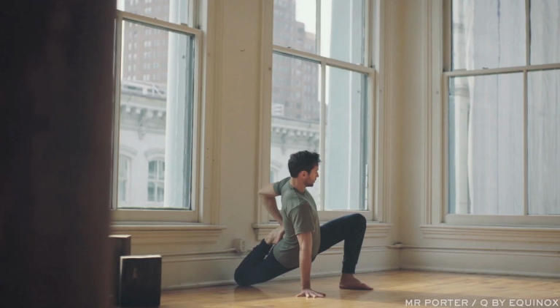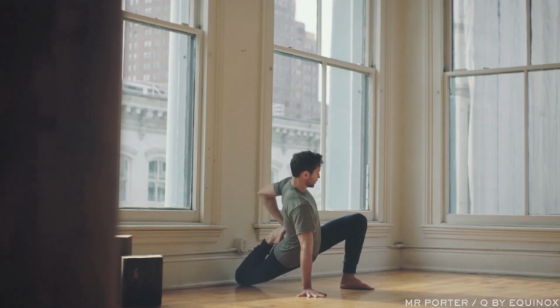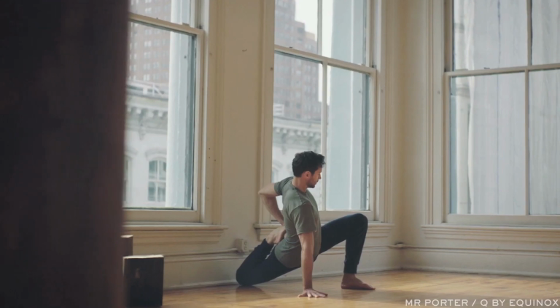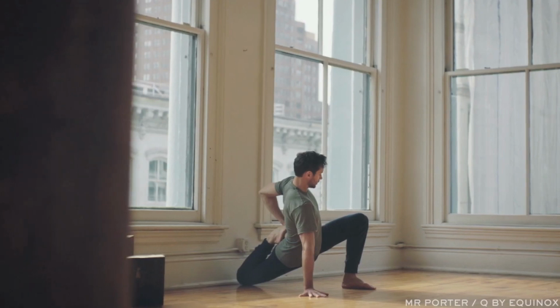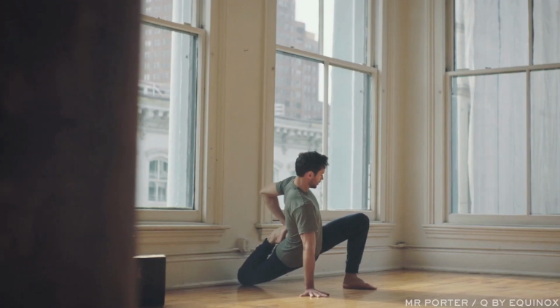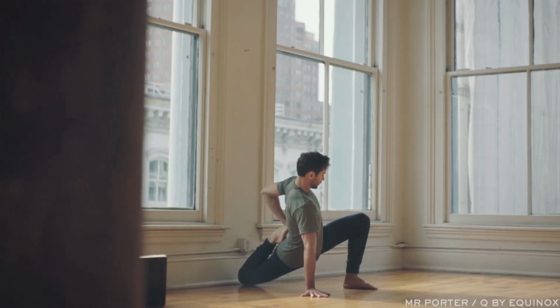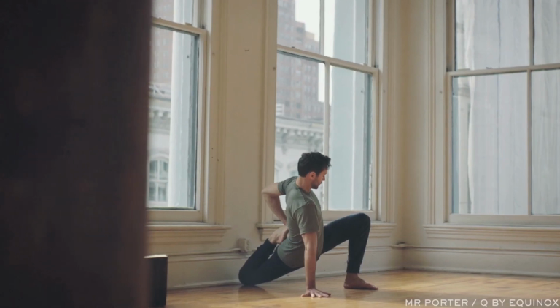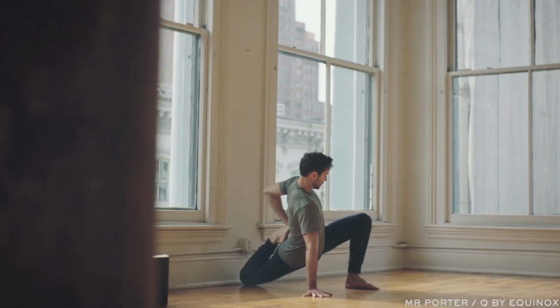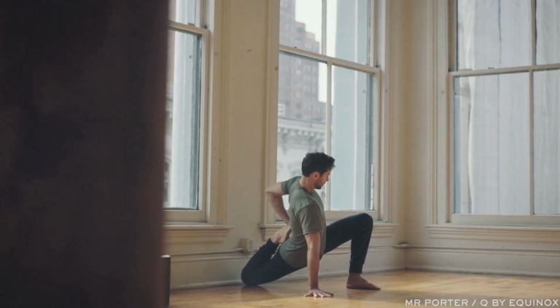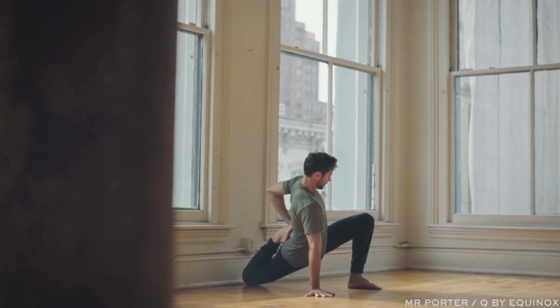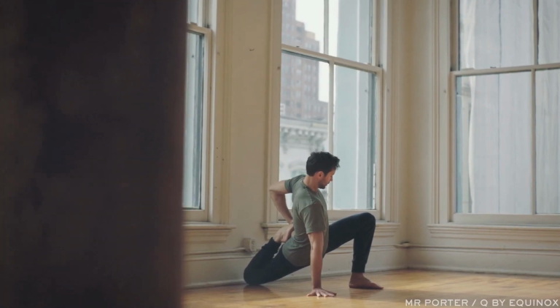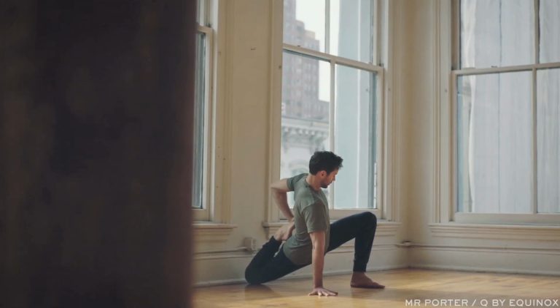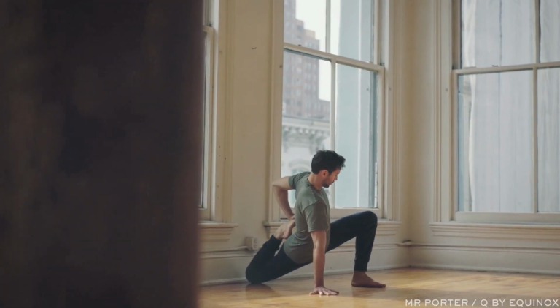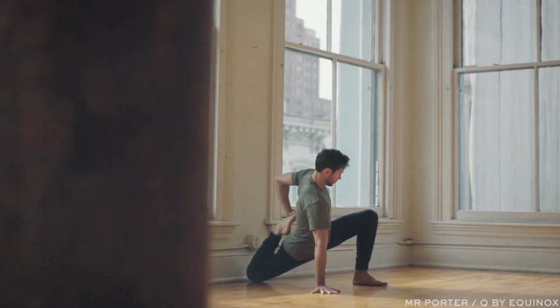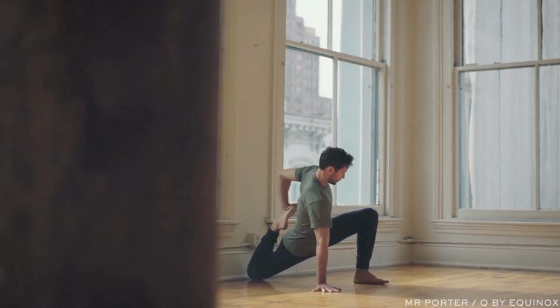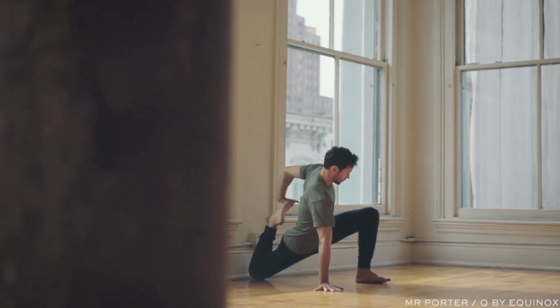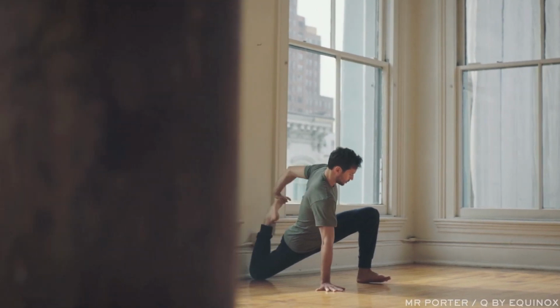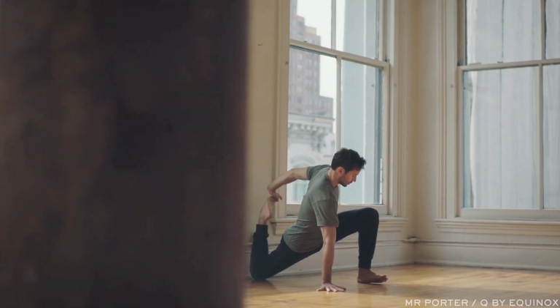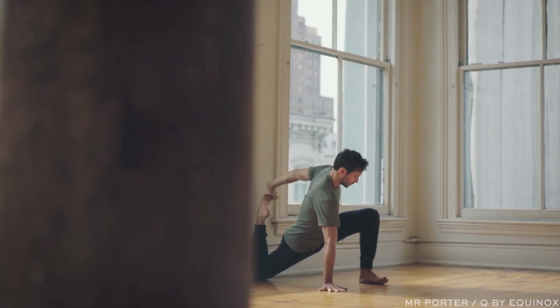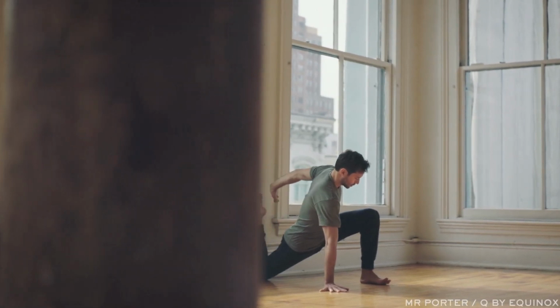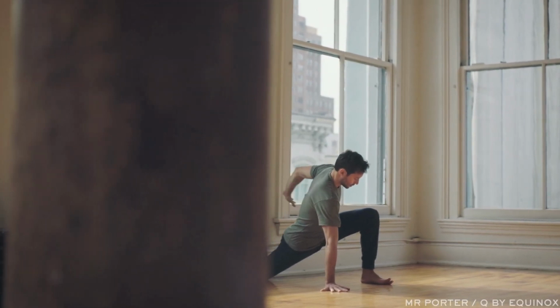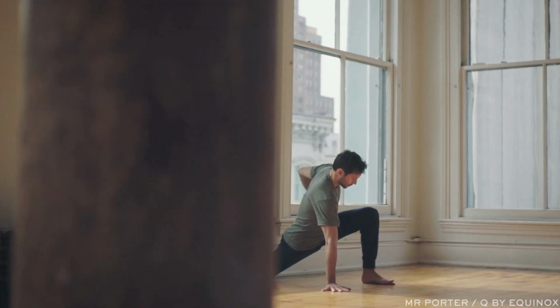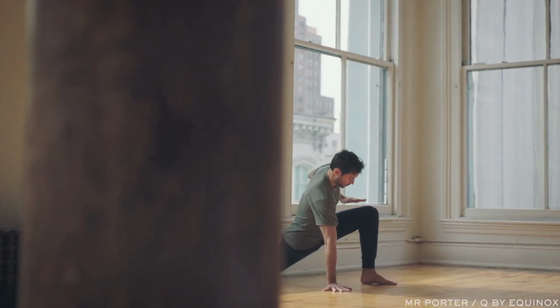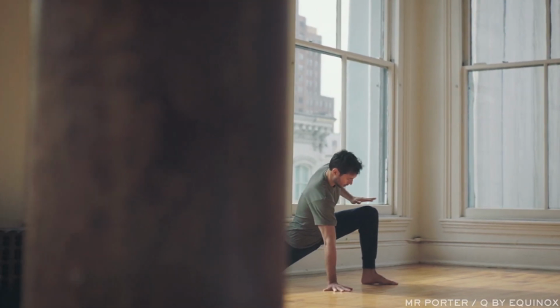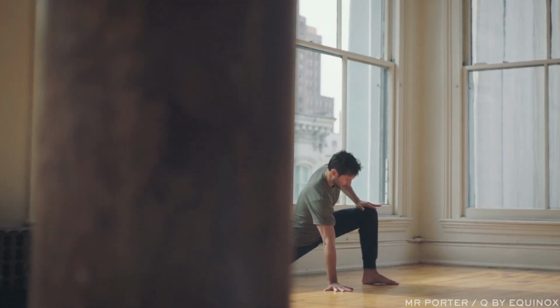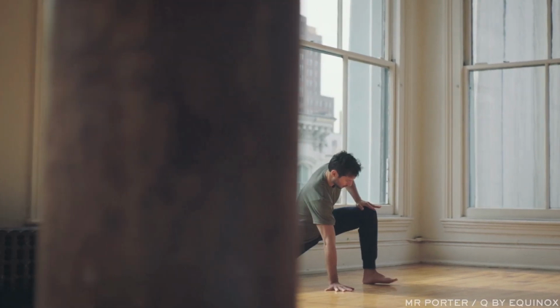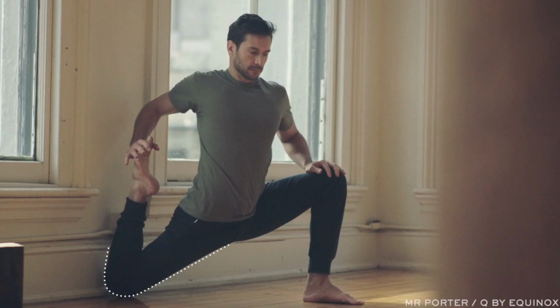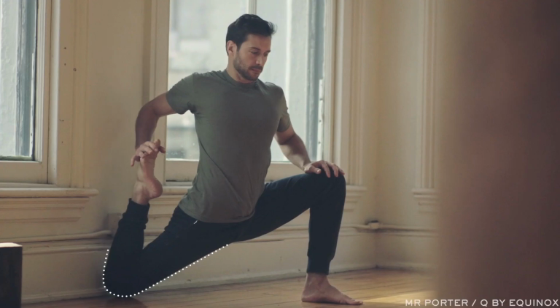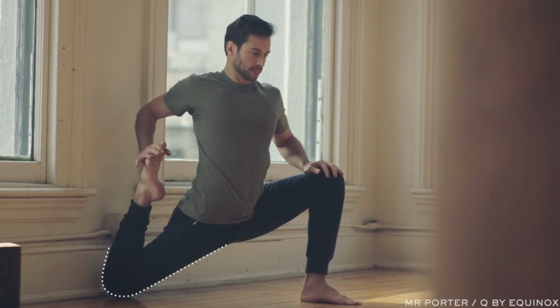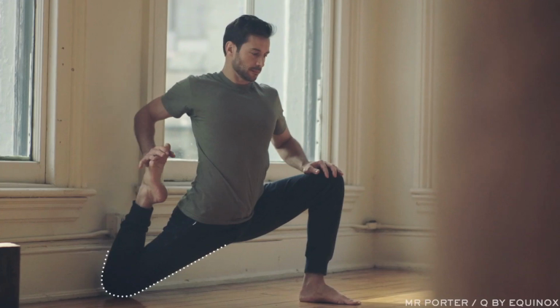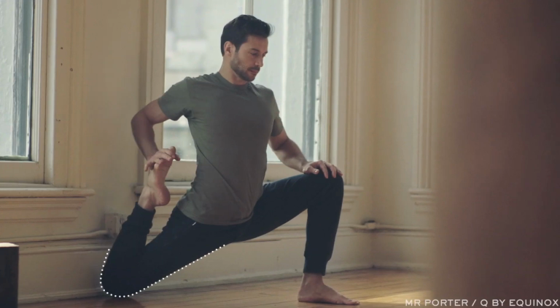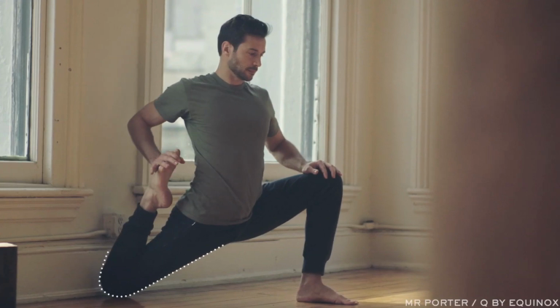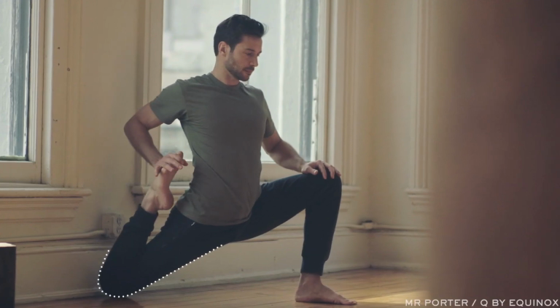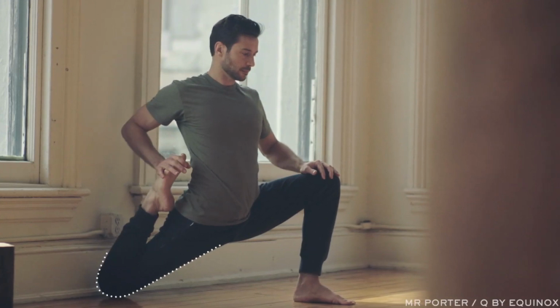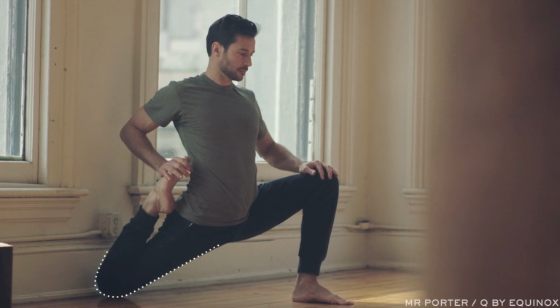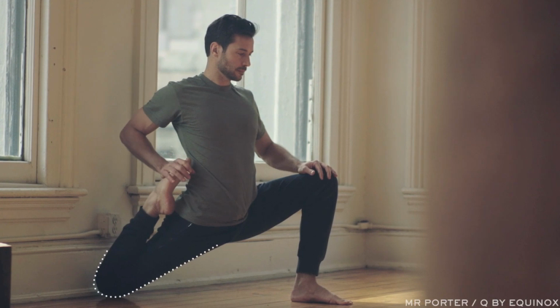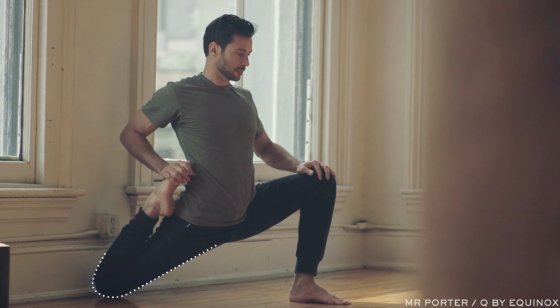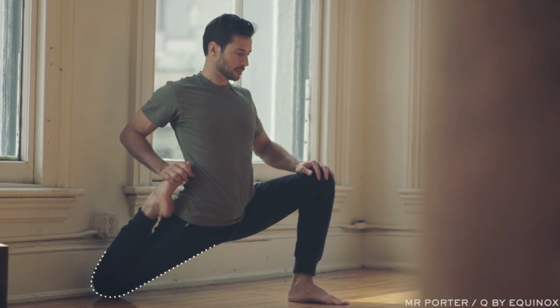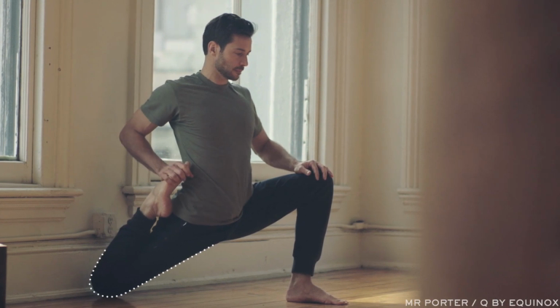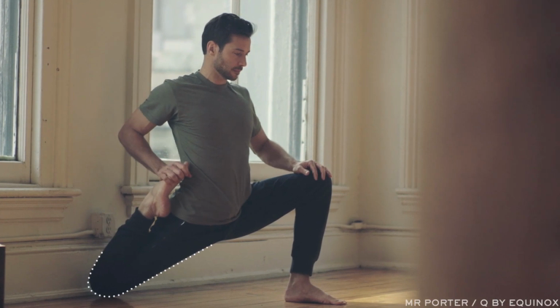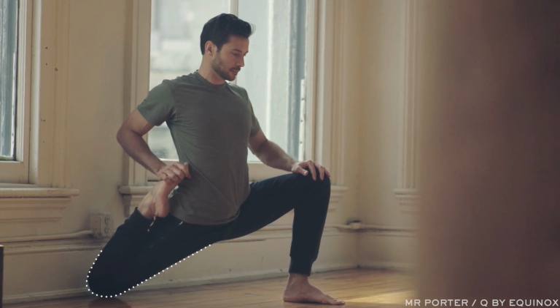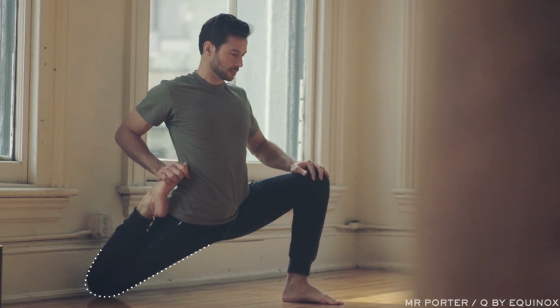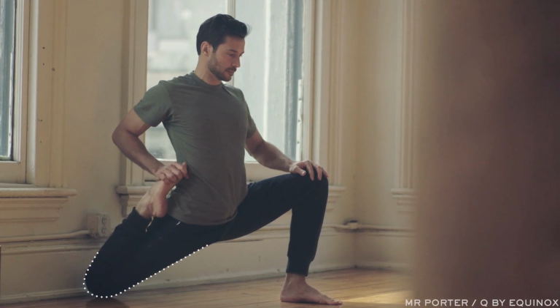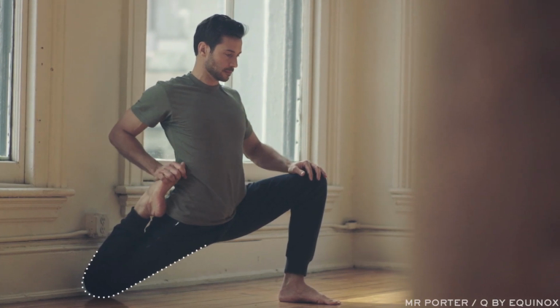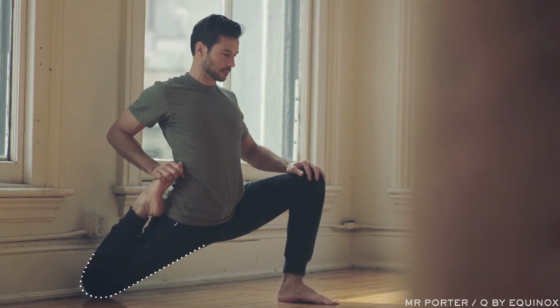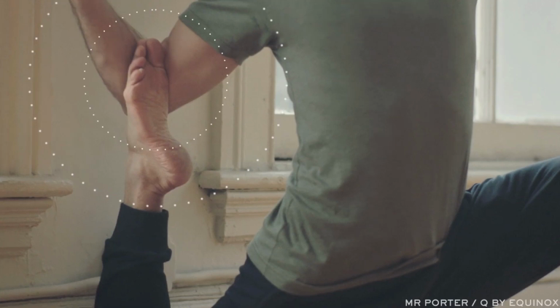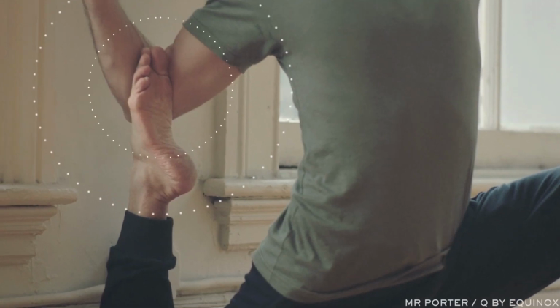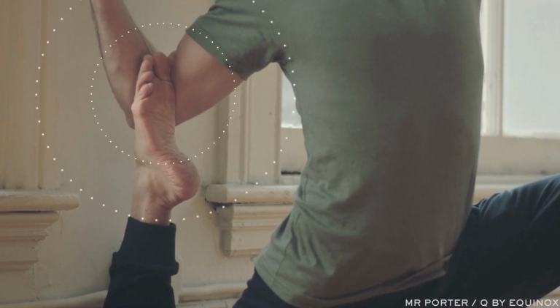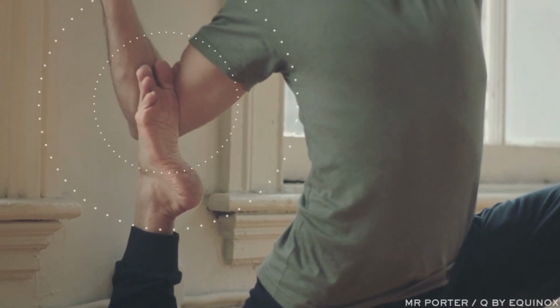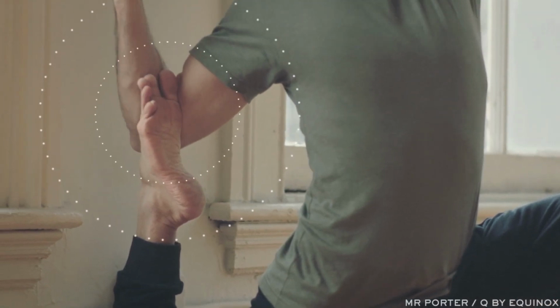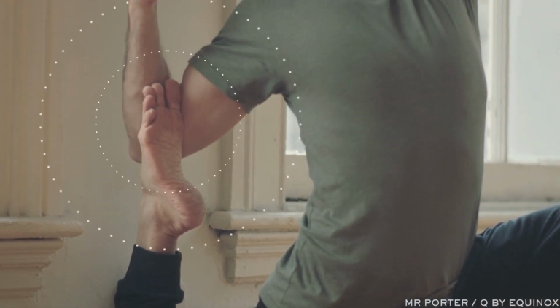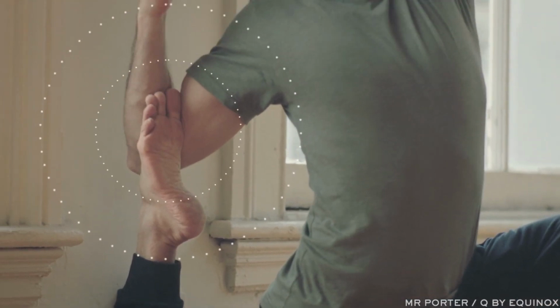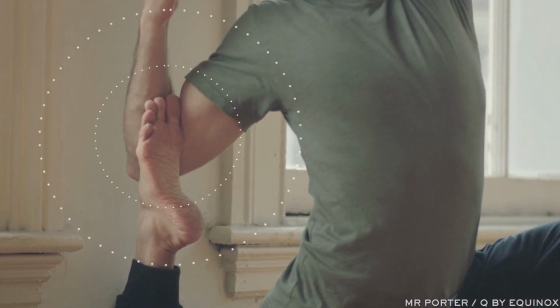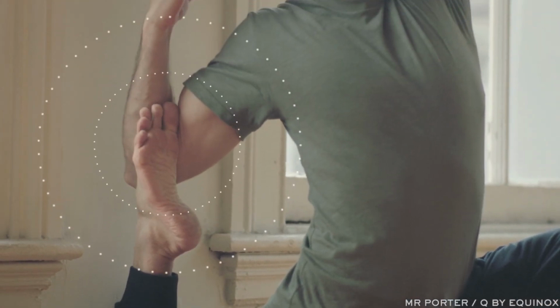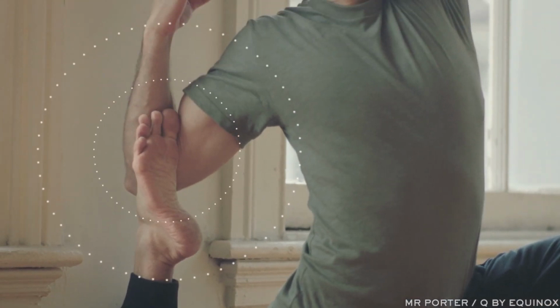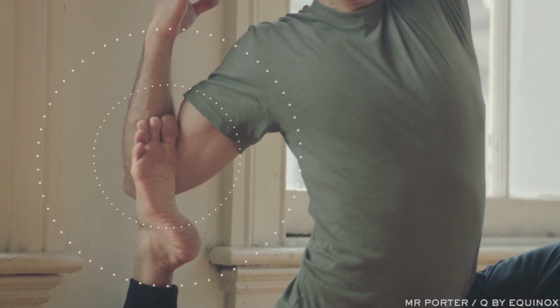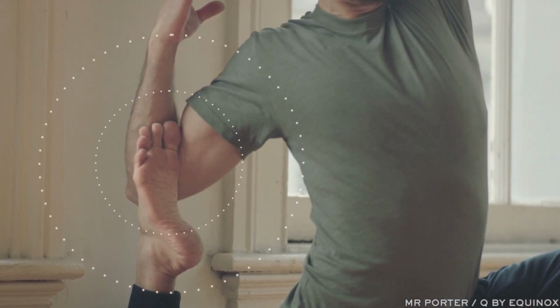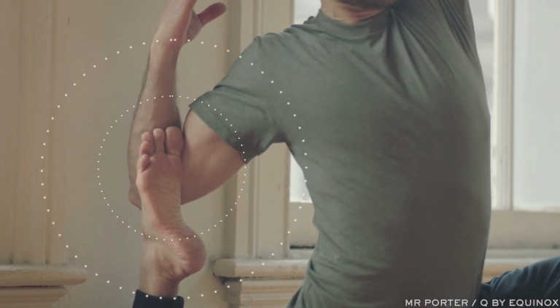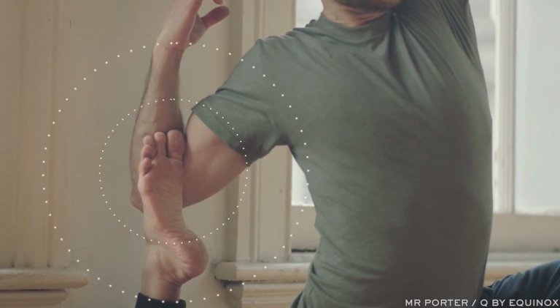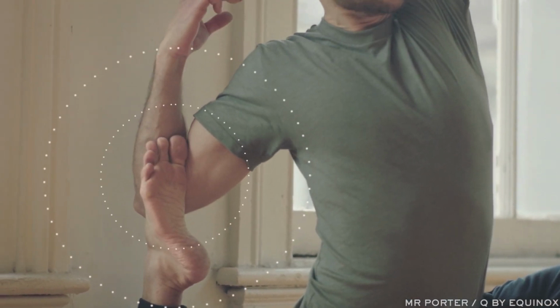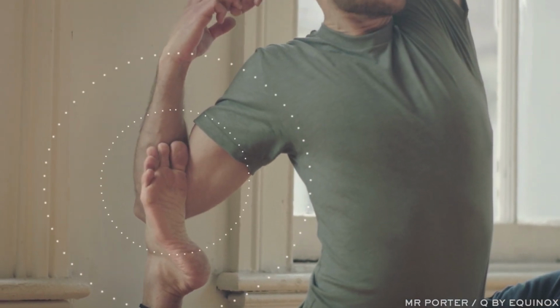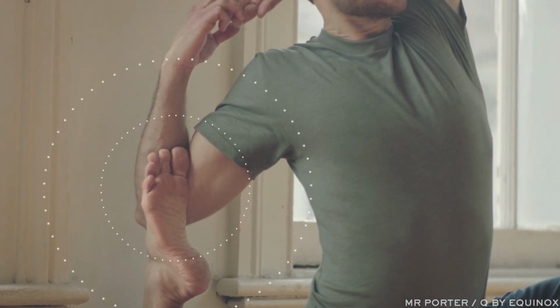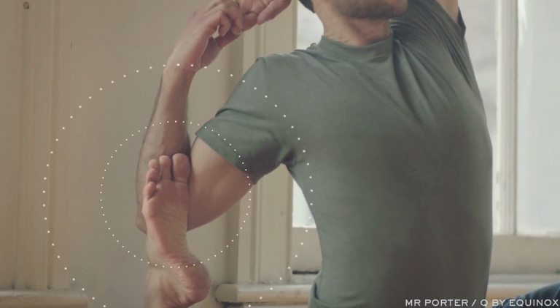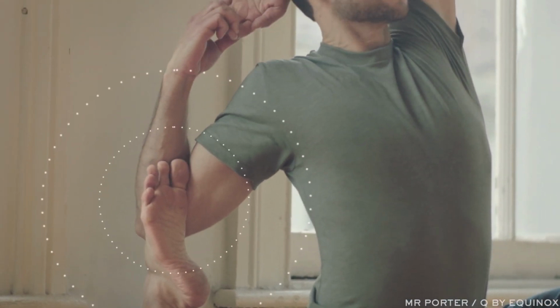Keep the front knee over the heel. If this is enough, stay here. If you want to go deeper, hook the foot with your hand or elbow and pull it towards you.